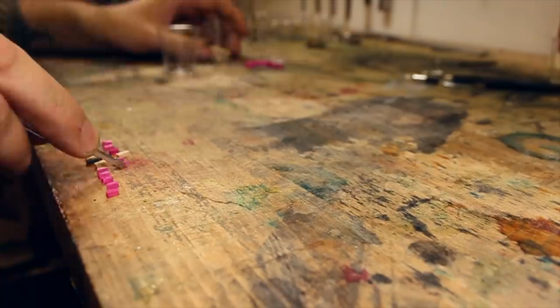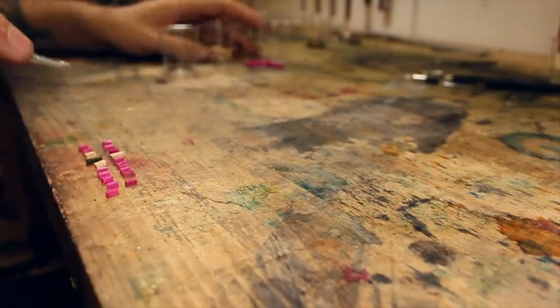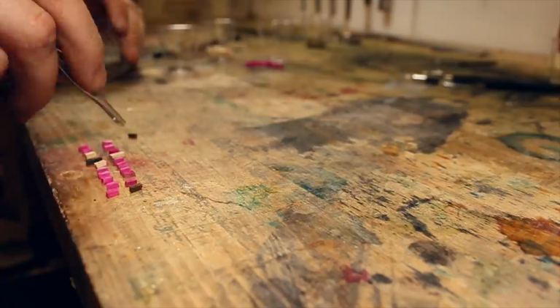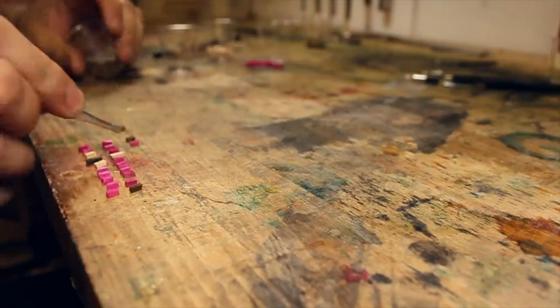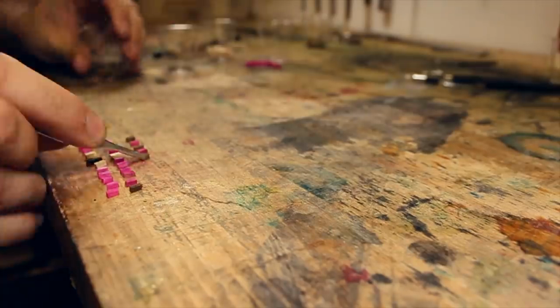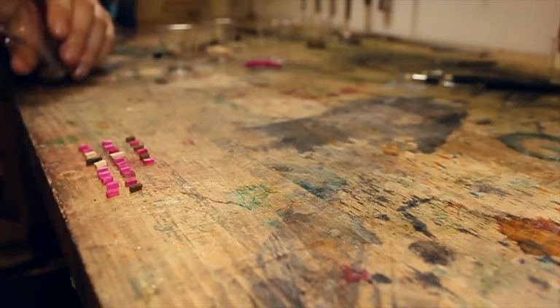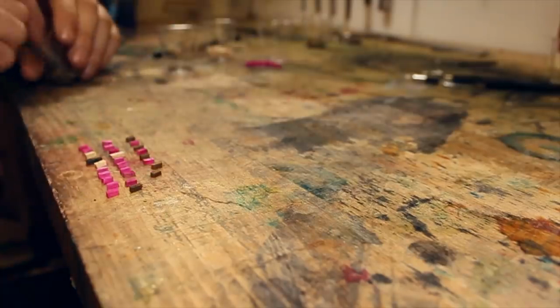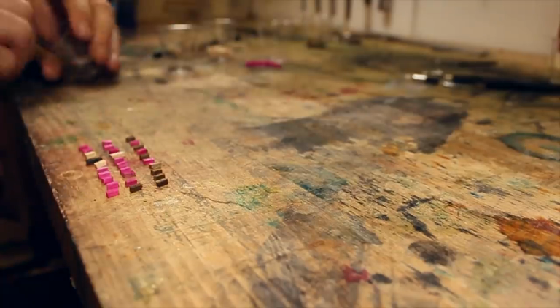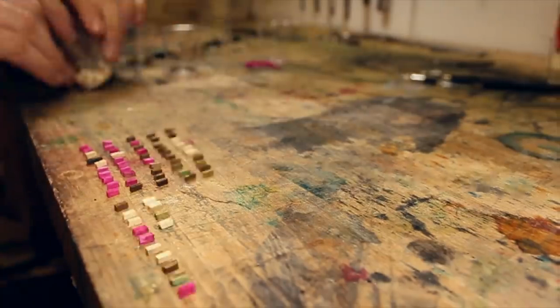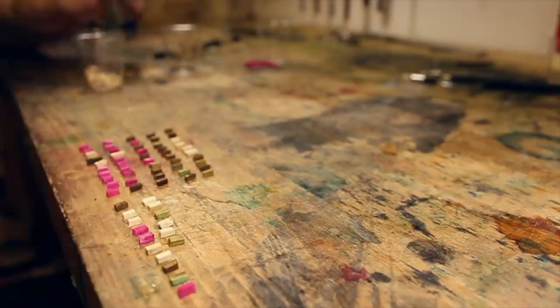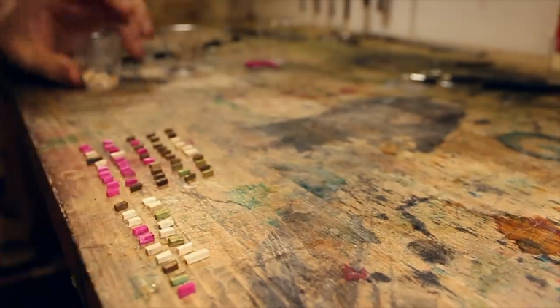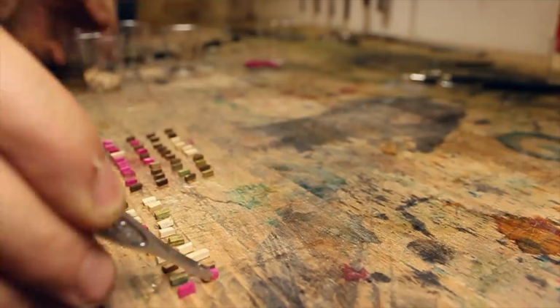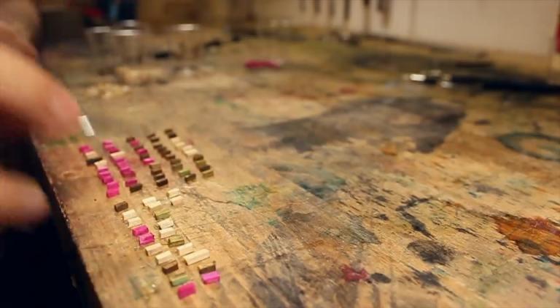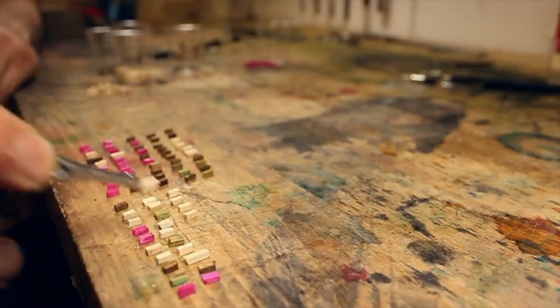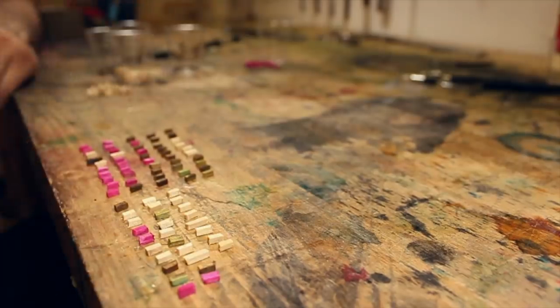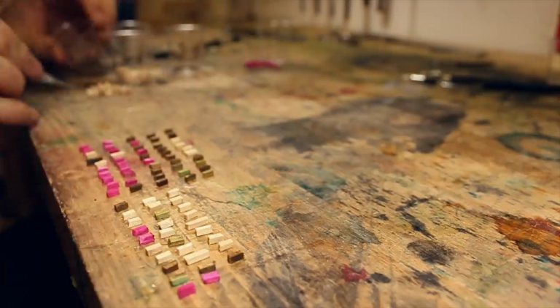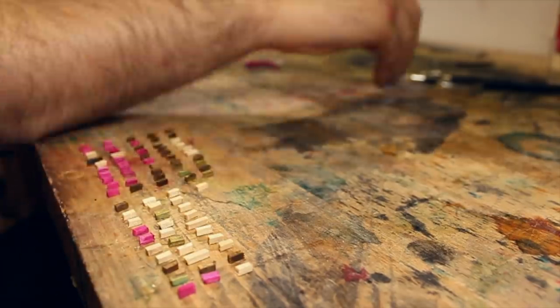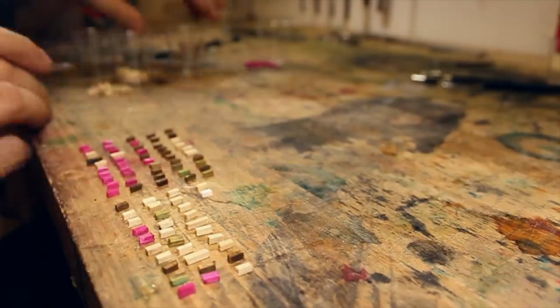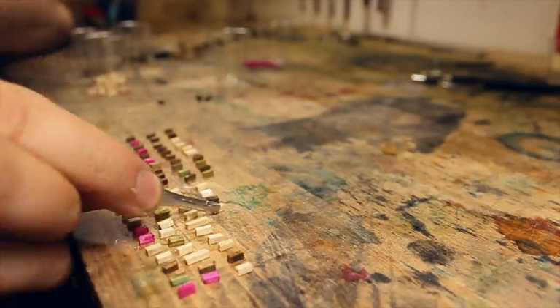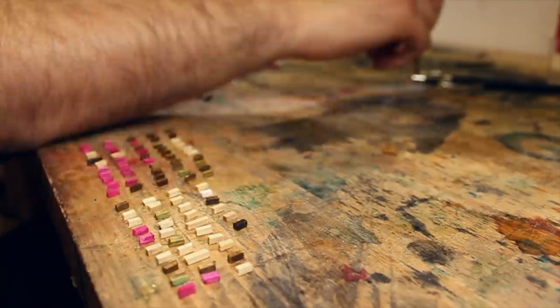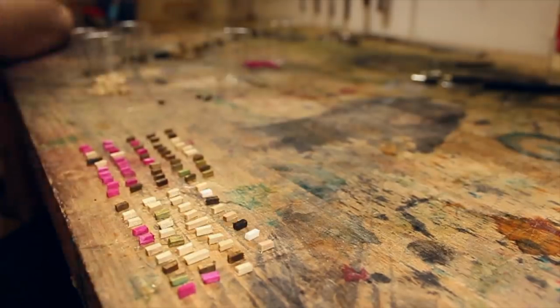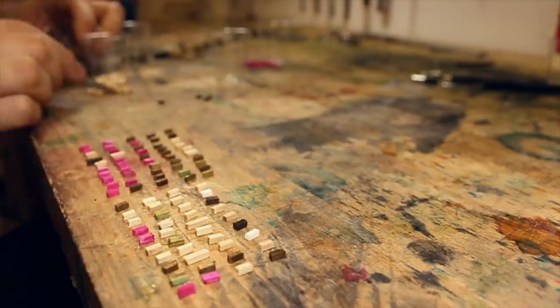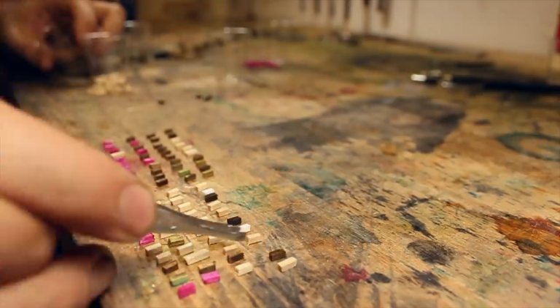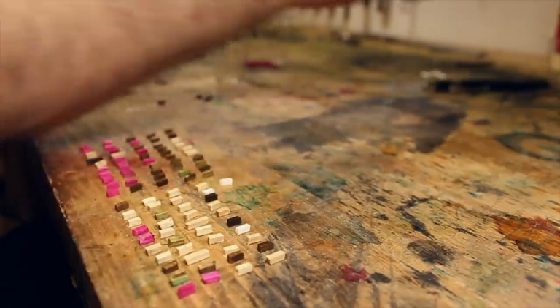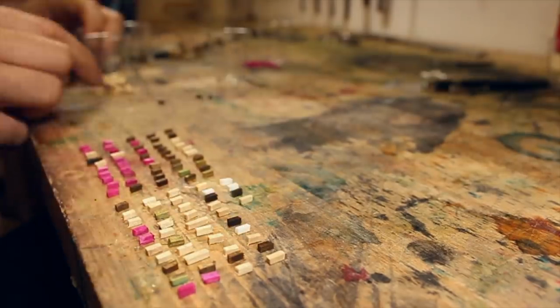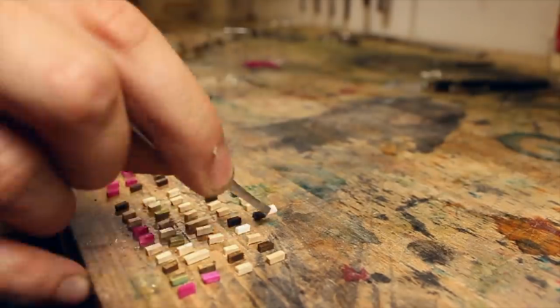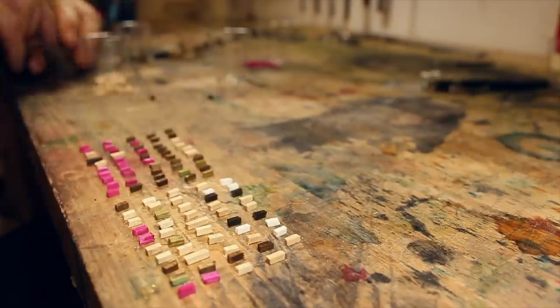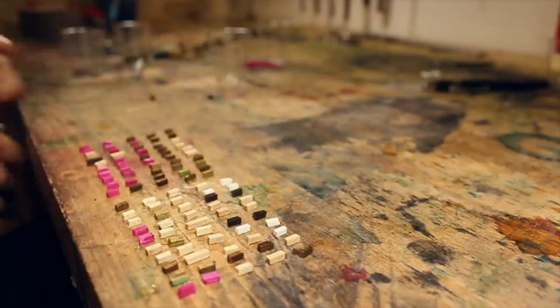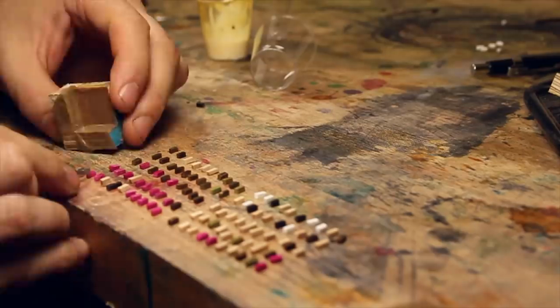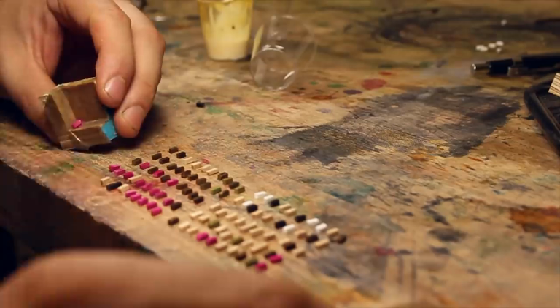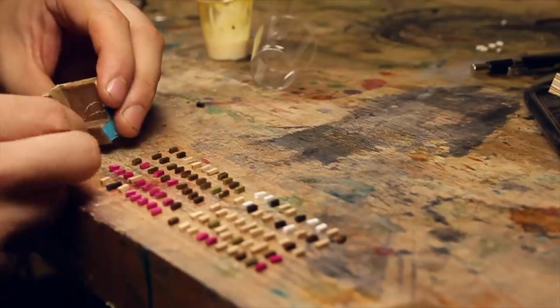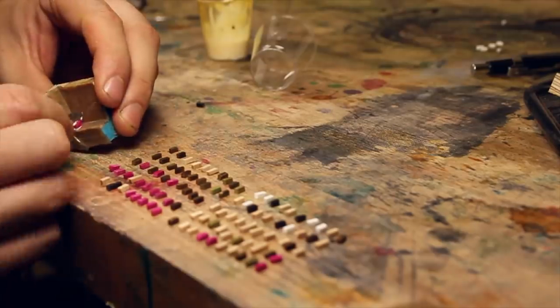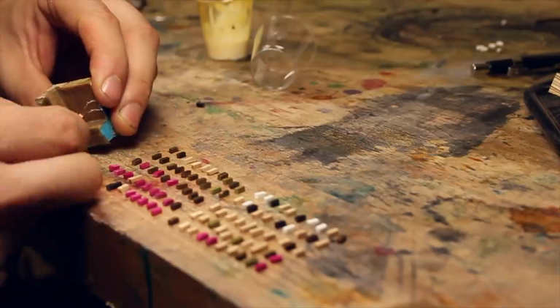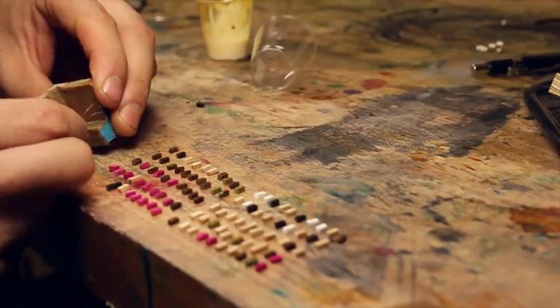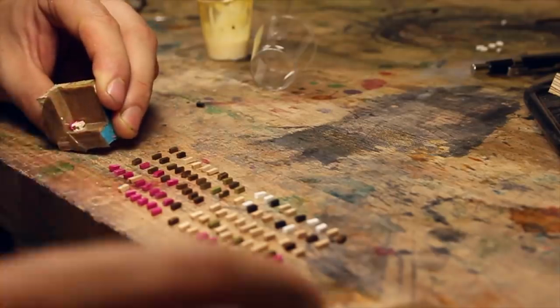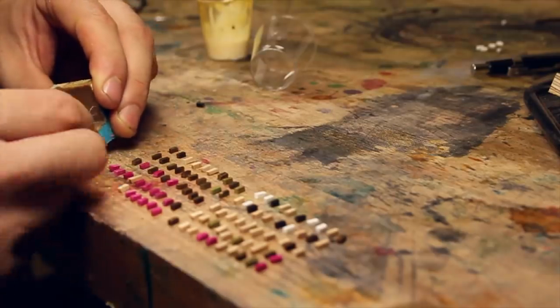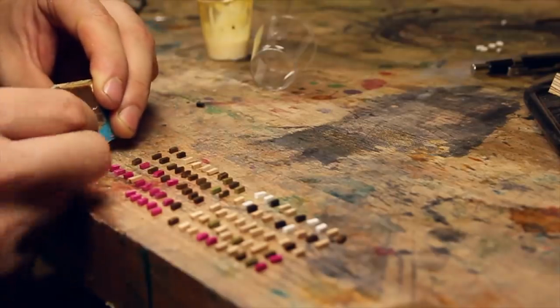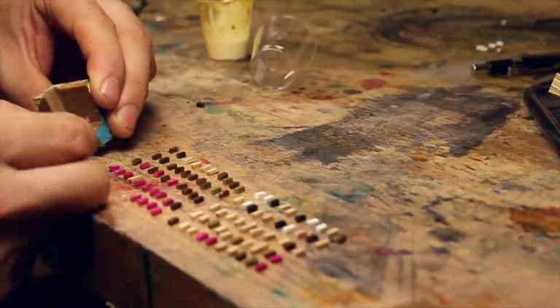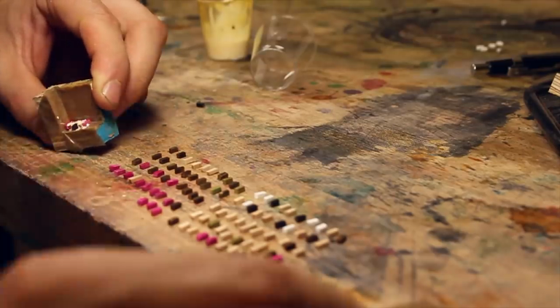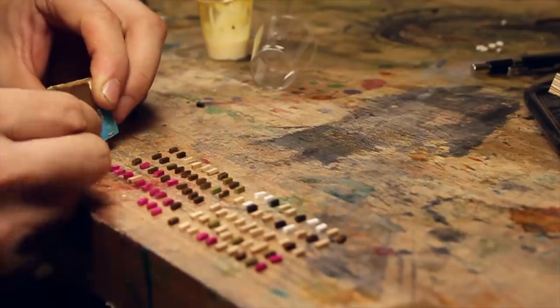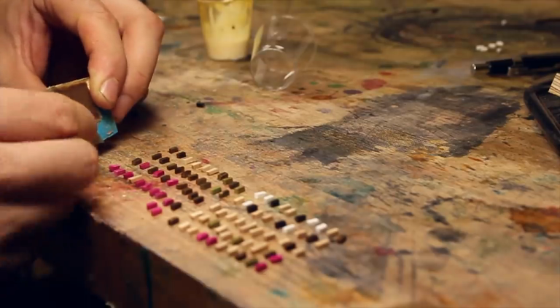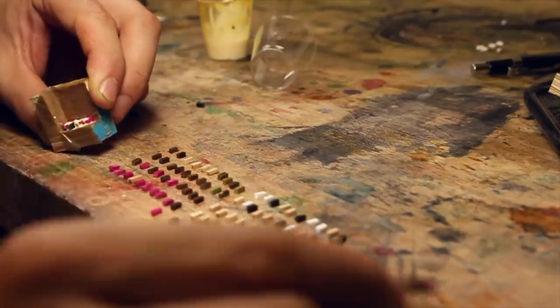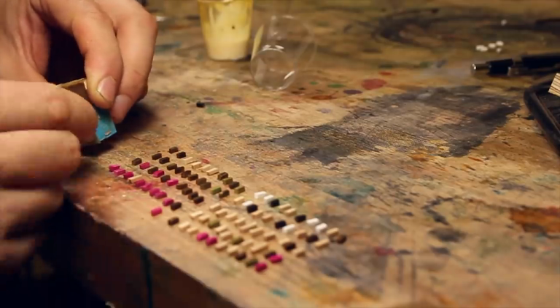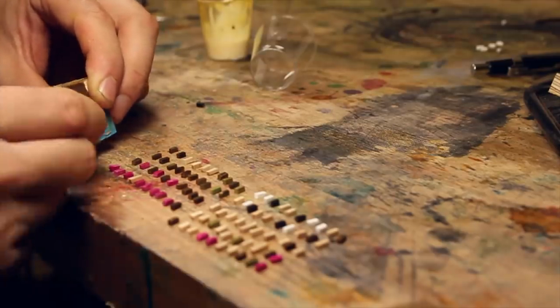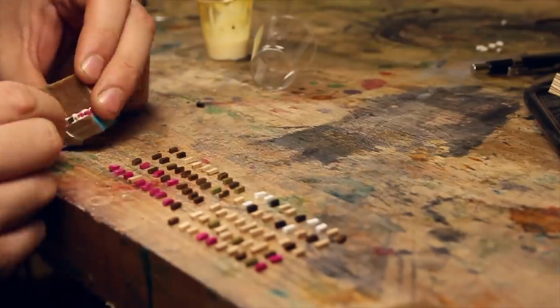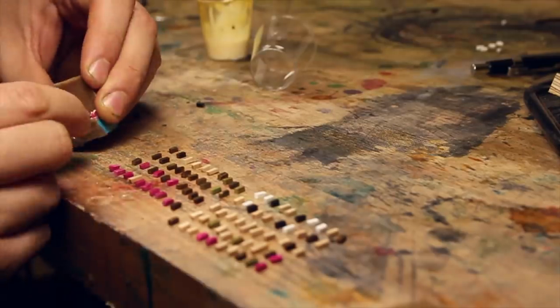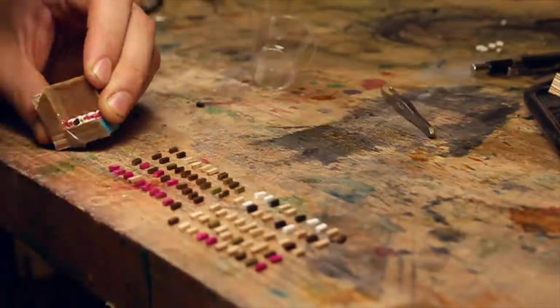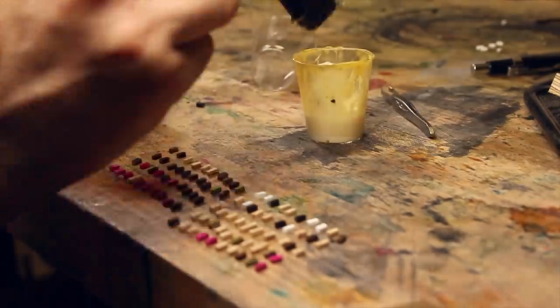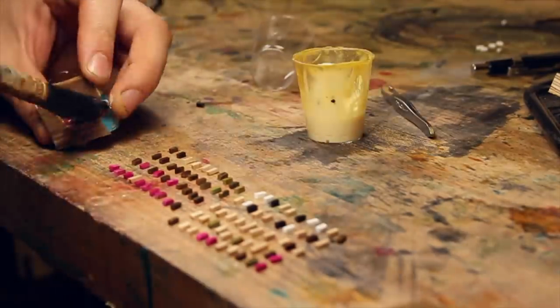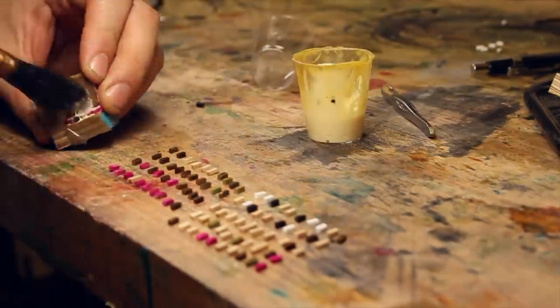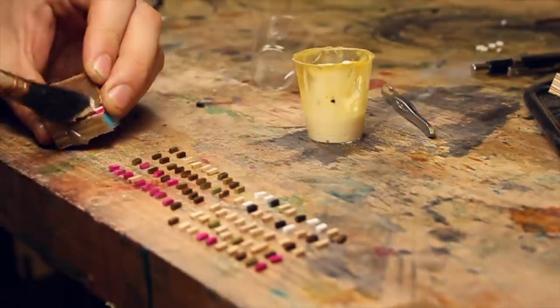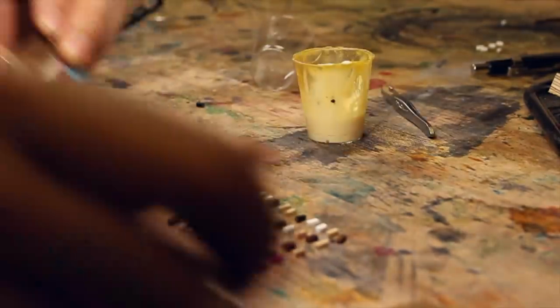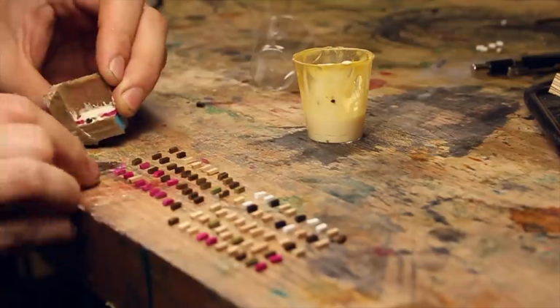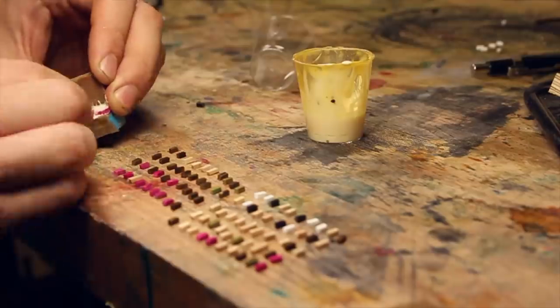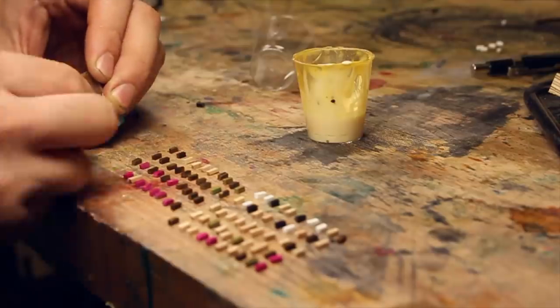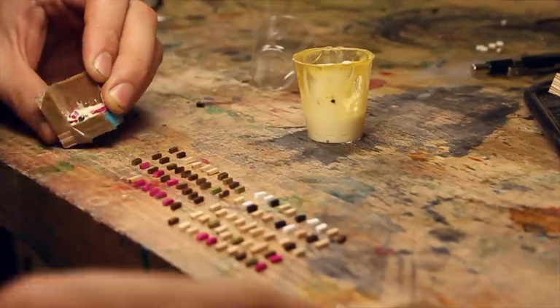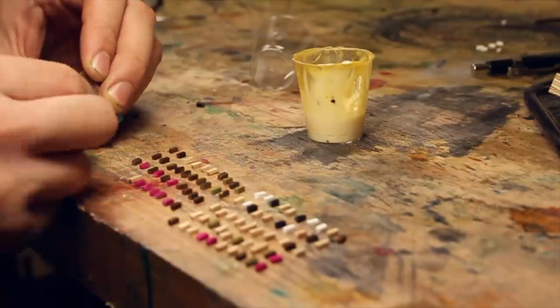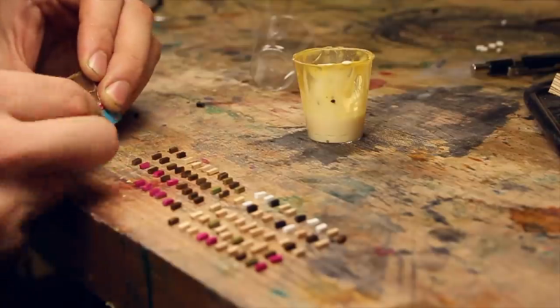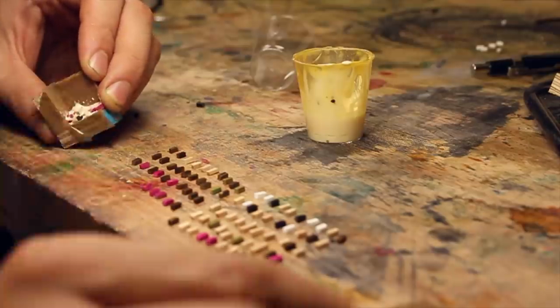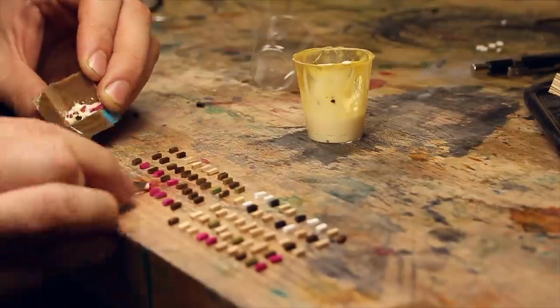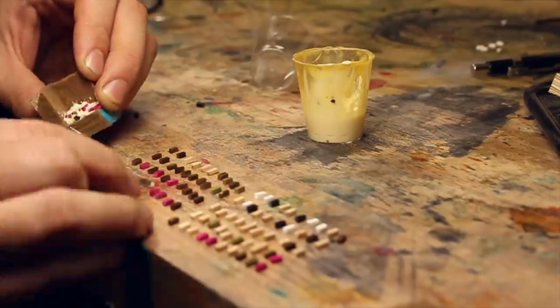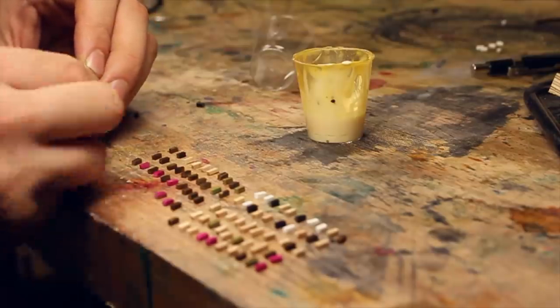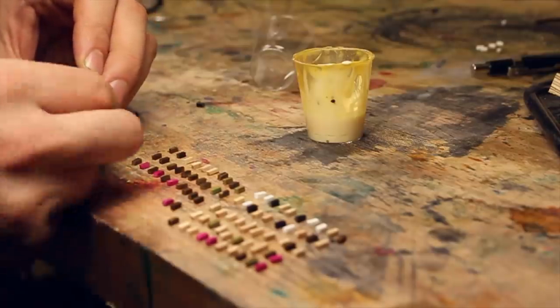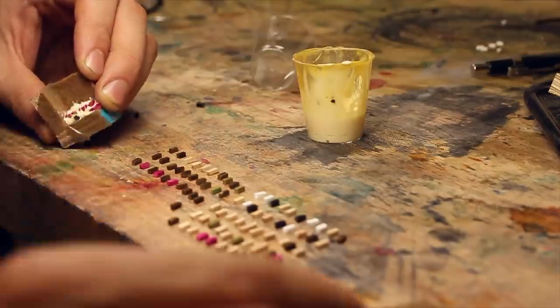As this dried, I made the headplate. In essence, this was done the same as the body, just at a much smaller scale.